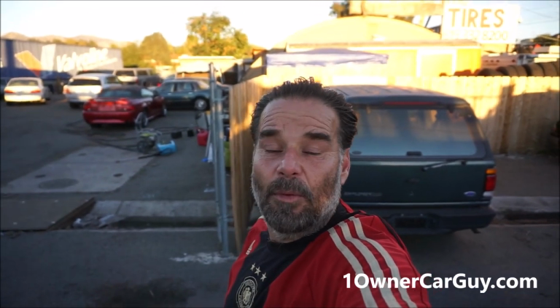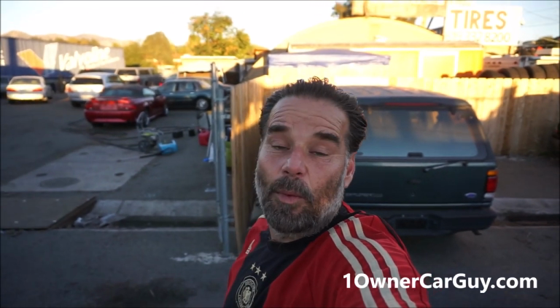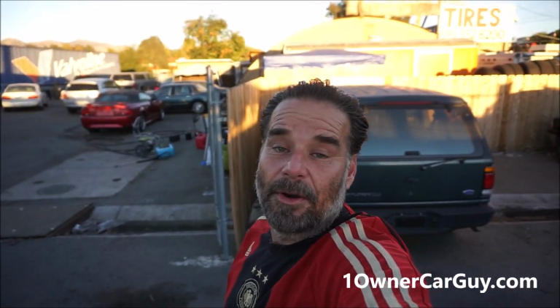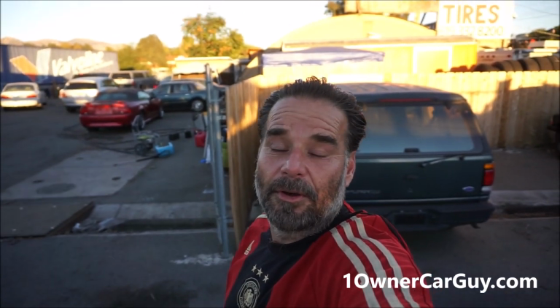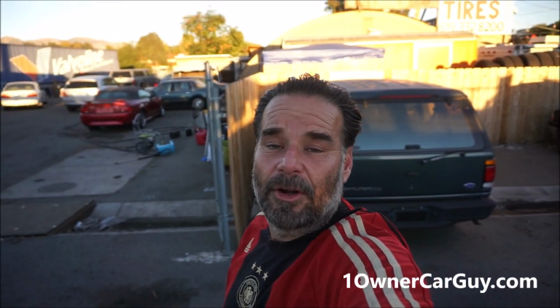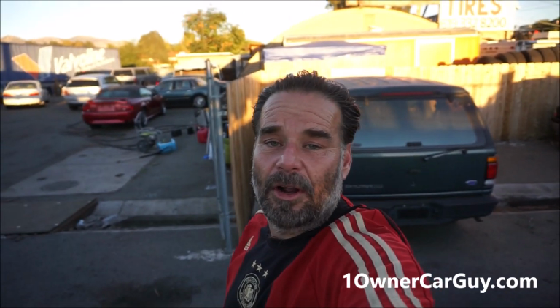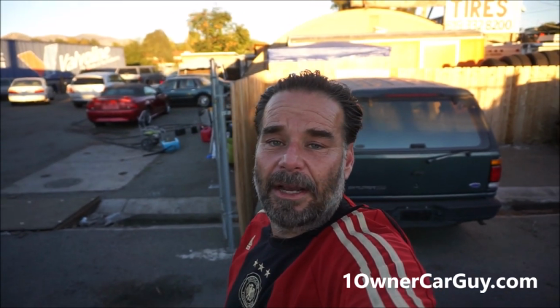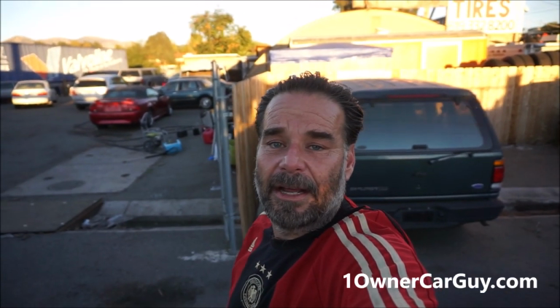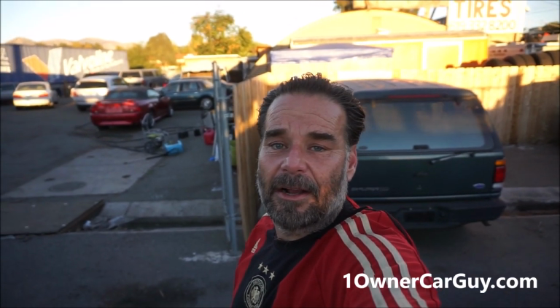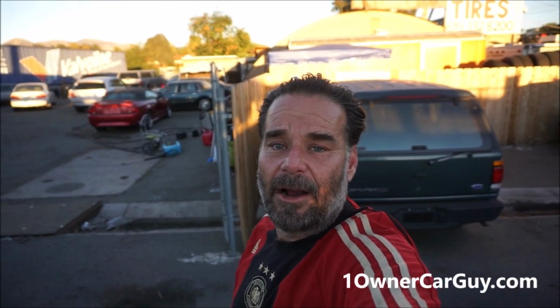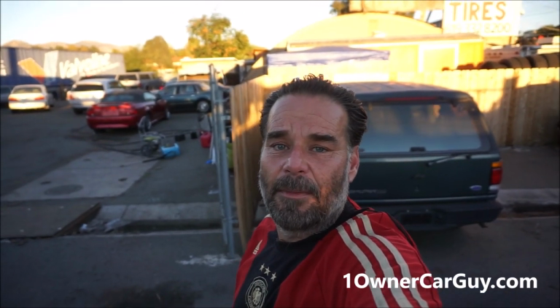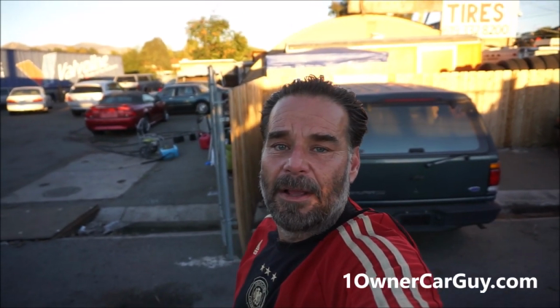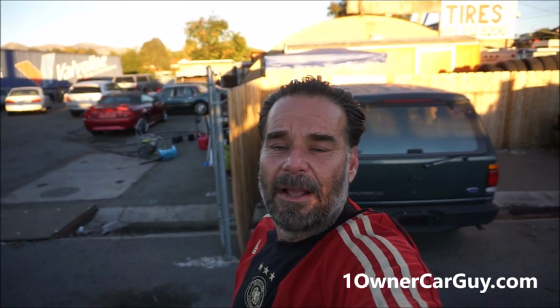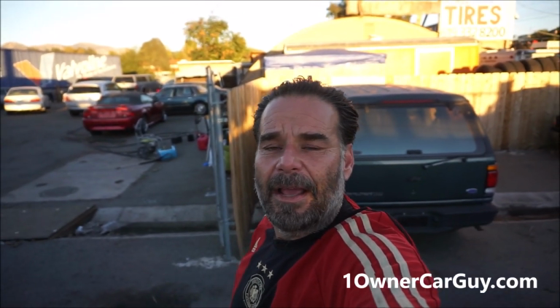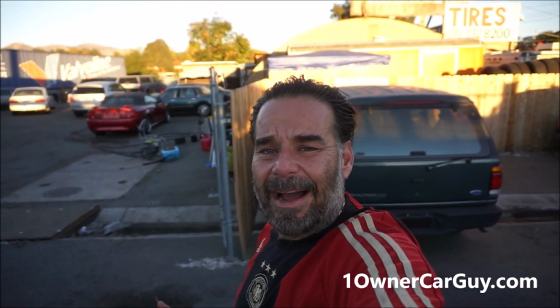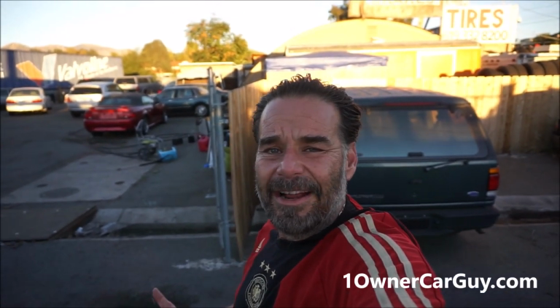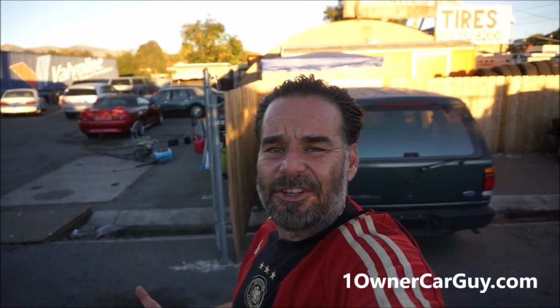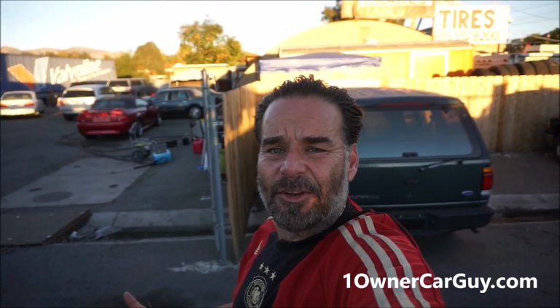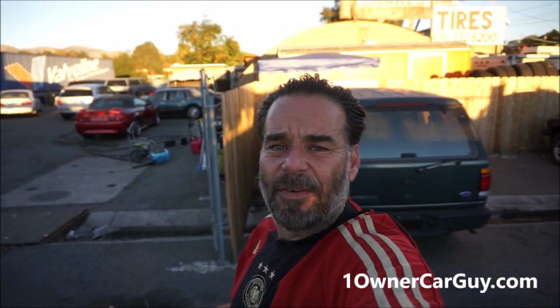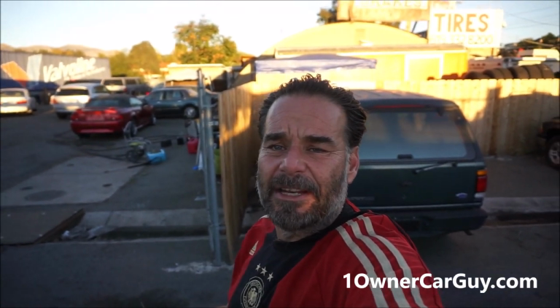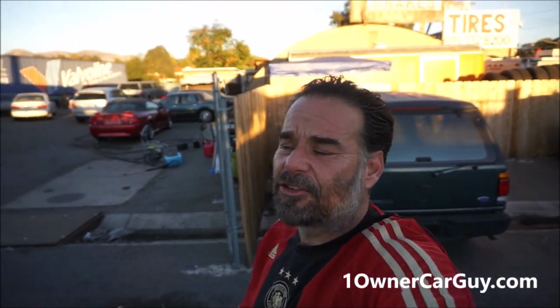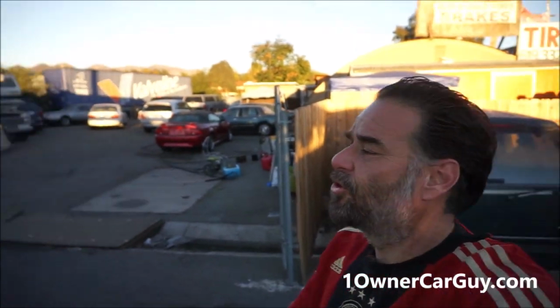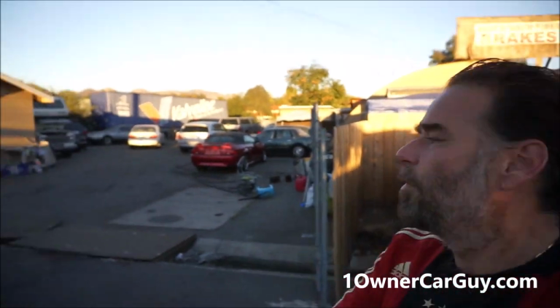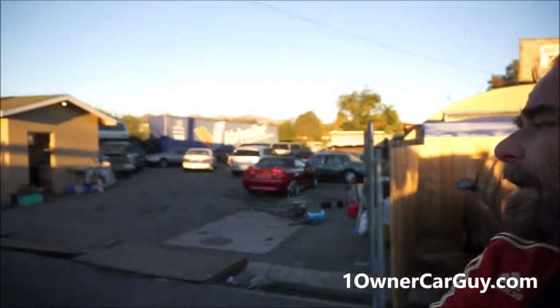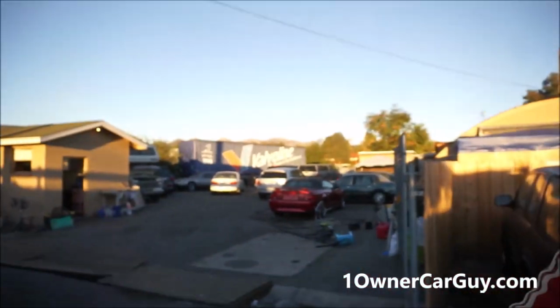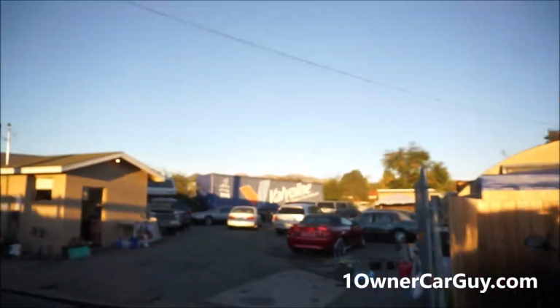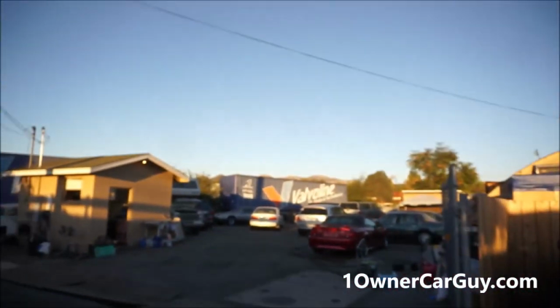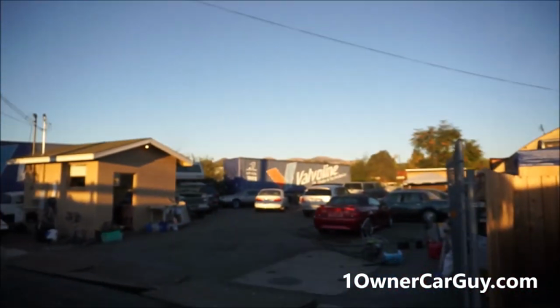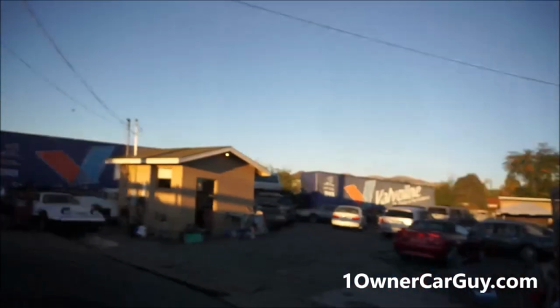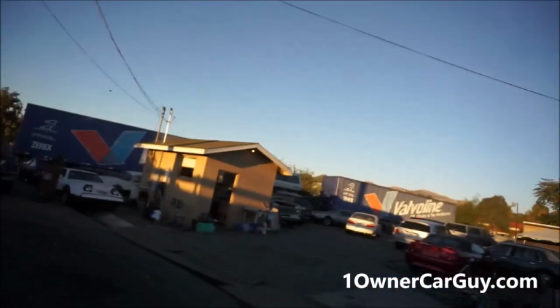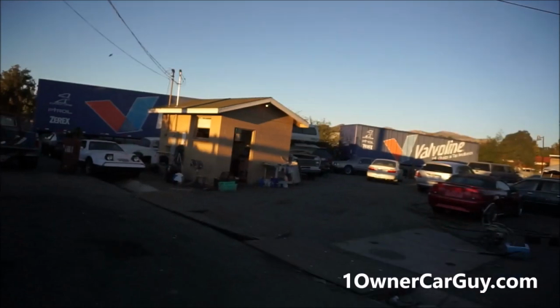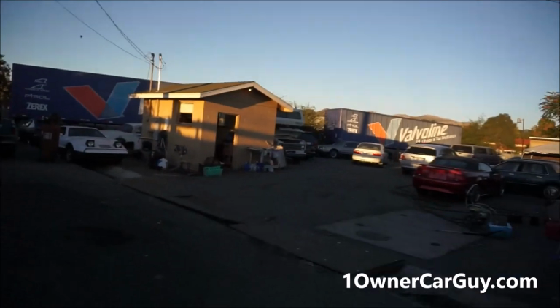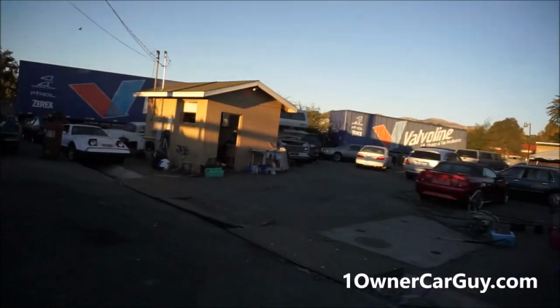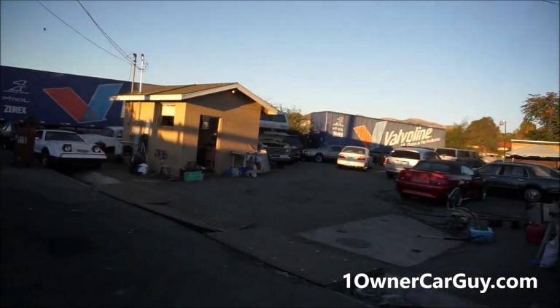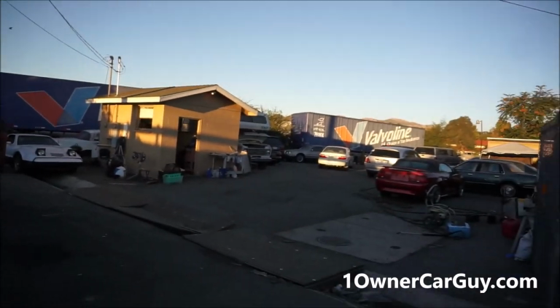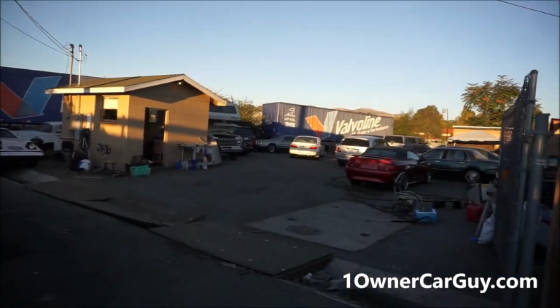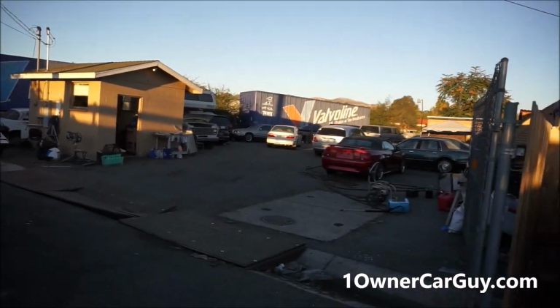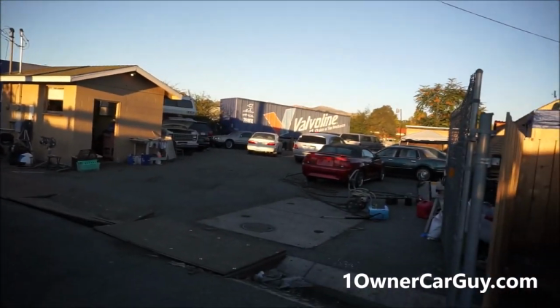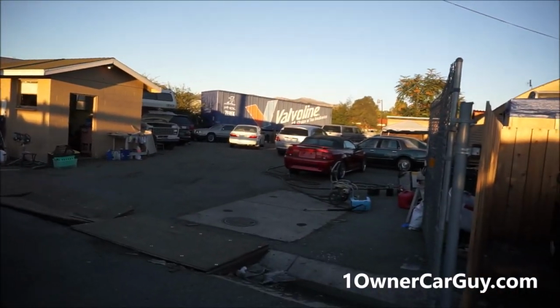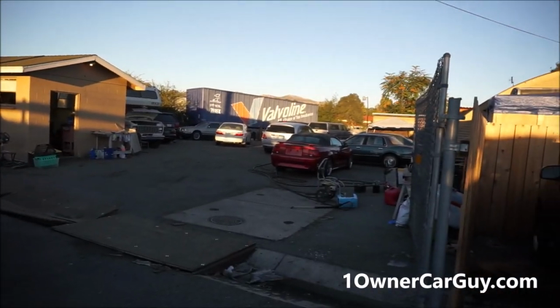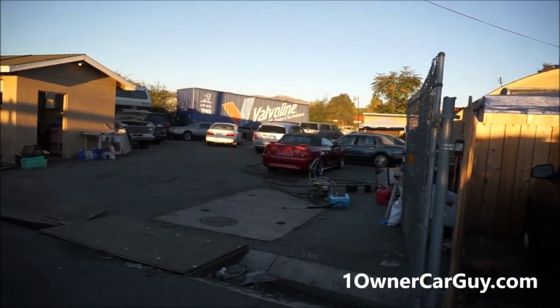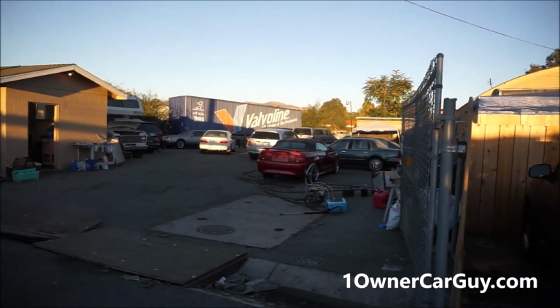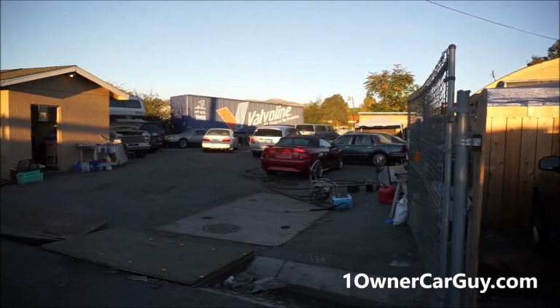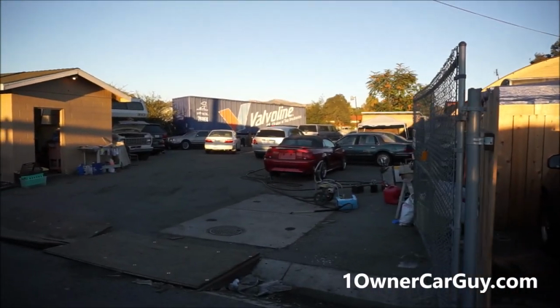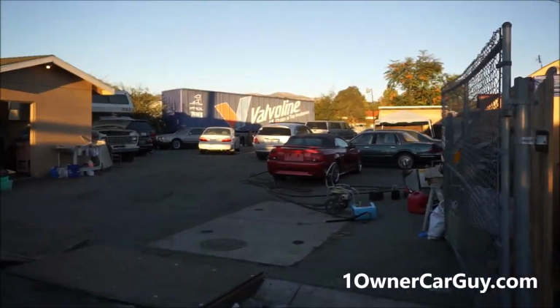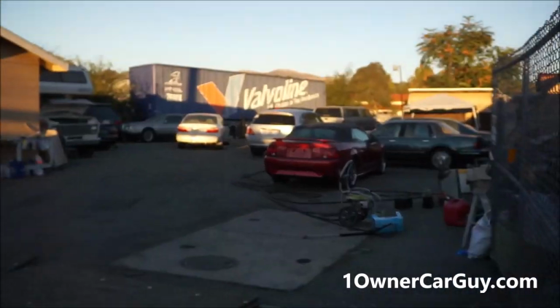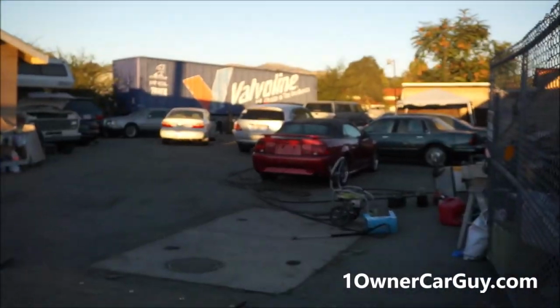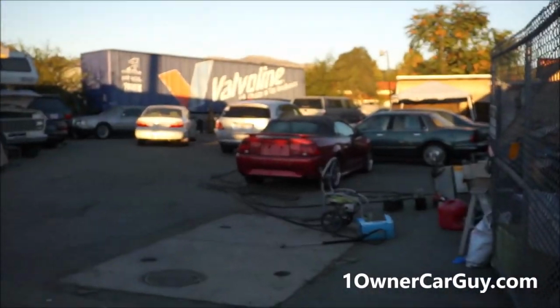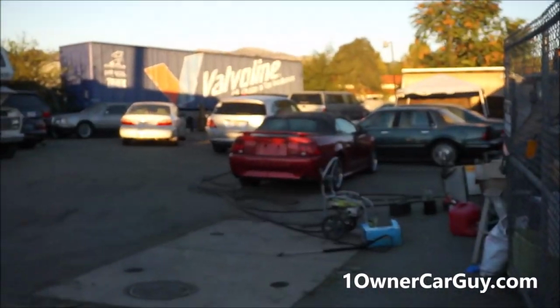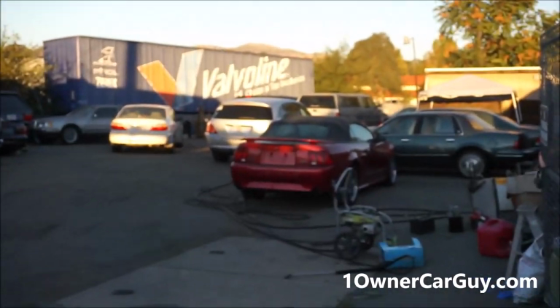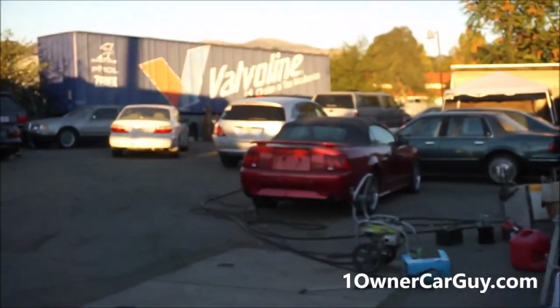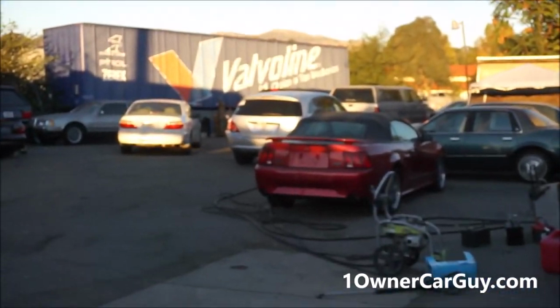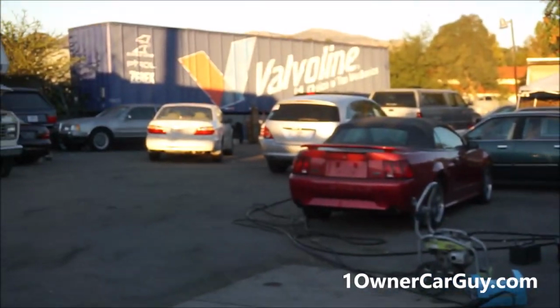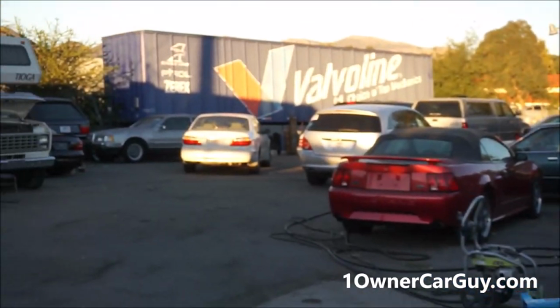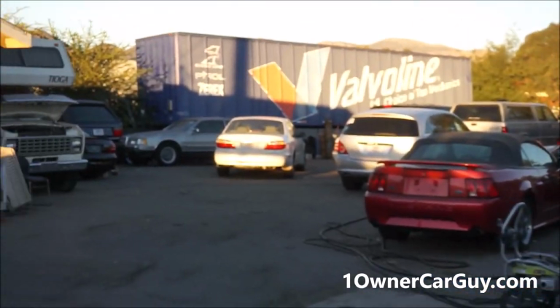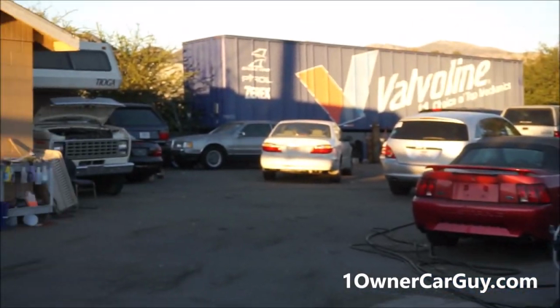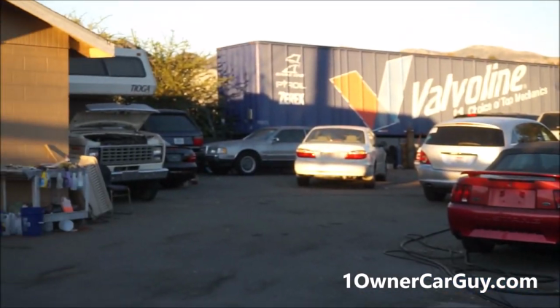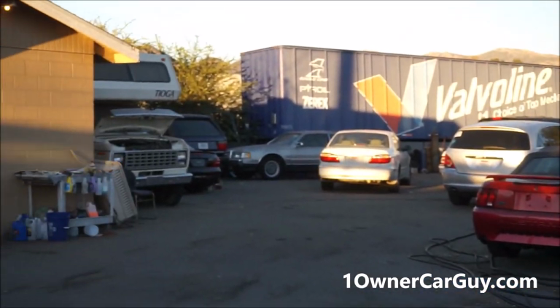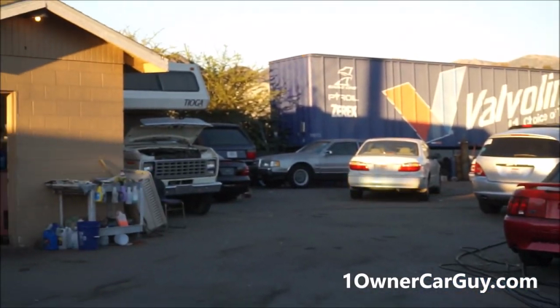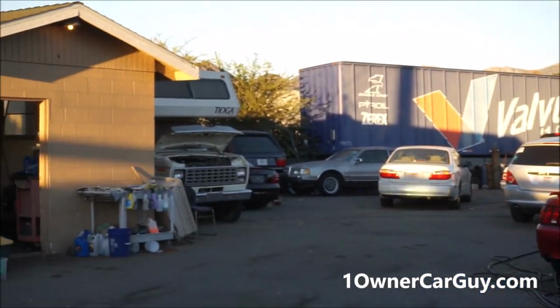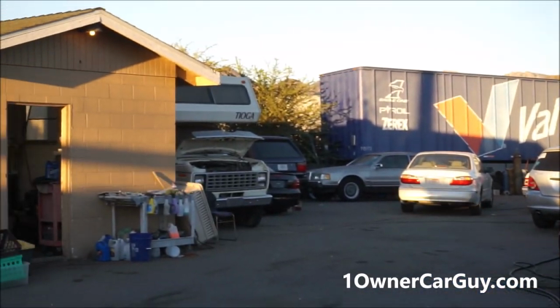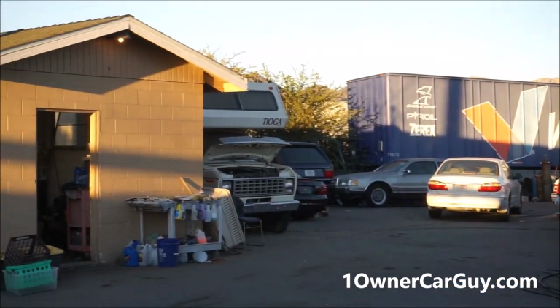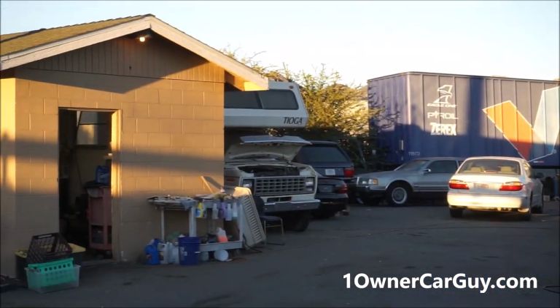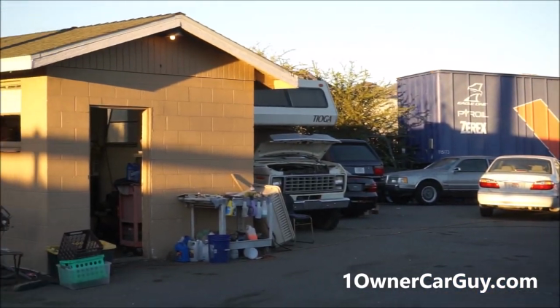OneOwnerCarGuy, OneOwnerCarGuy.com, and I just finished doing a lot walk-around of all these awesome, fantabulous cars everywhere.